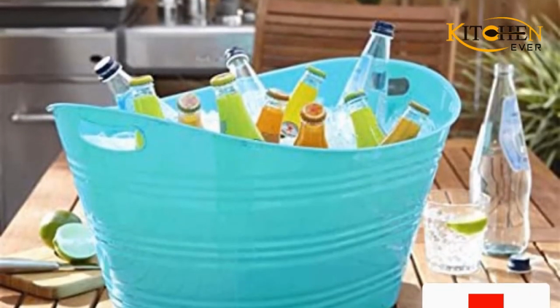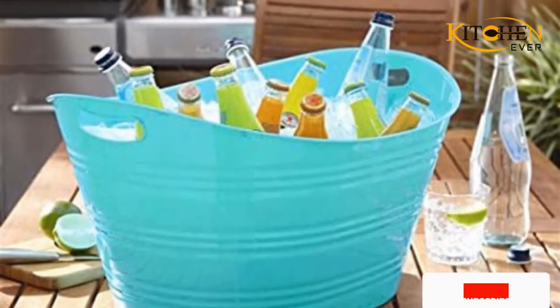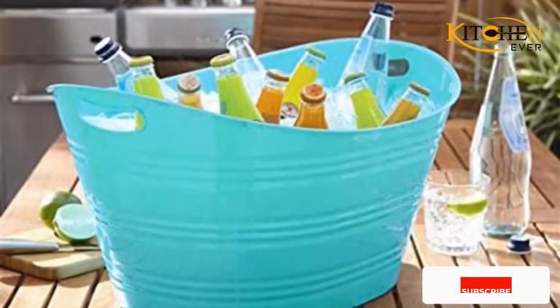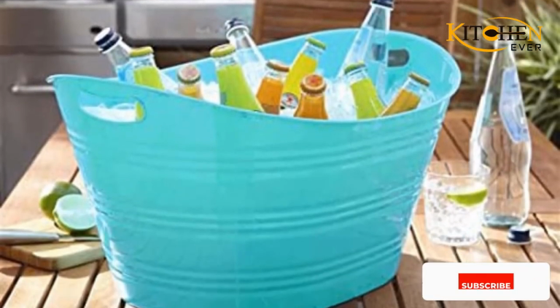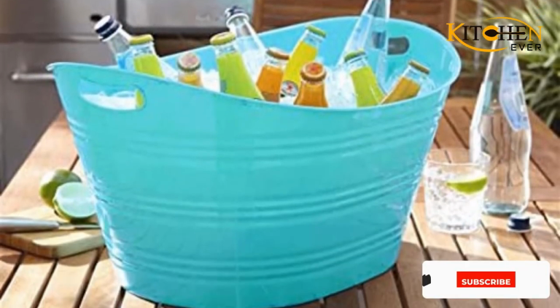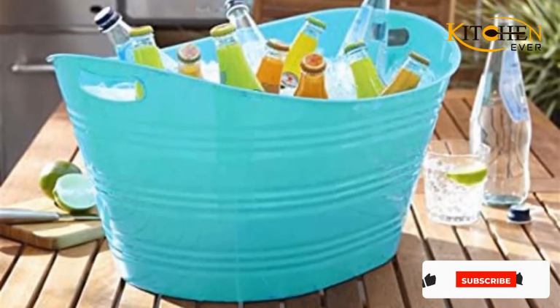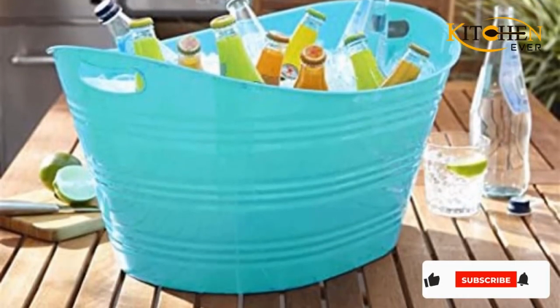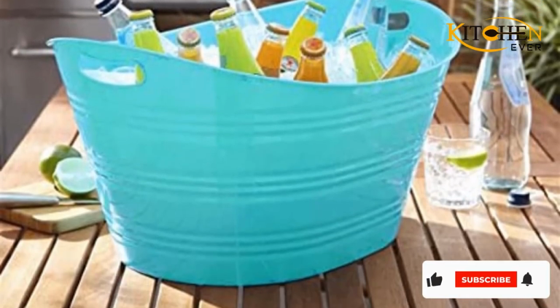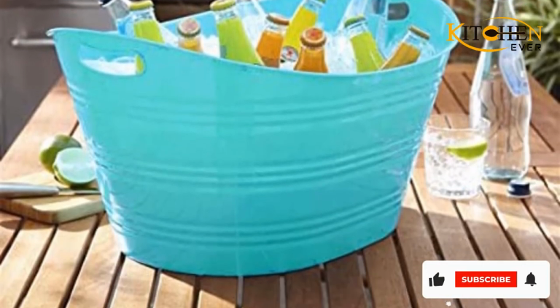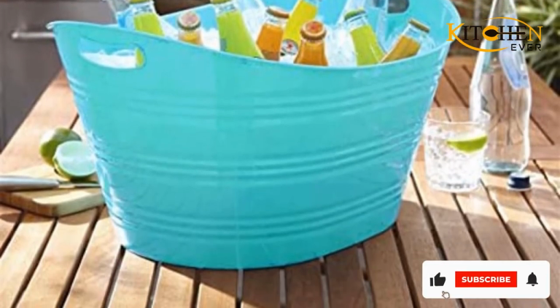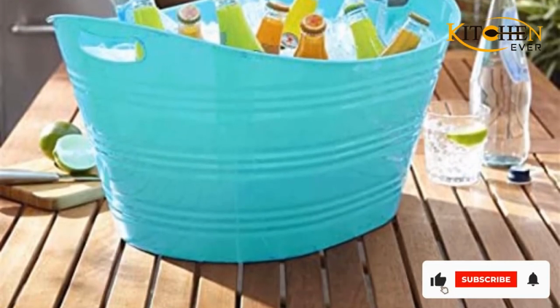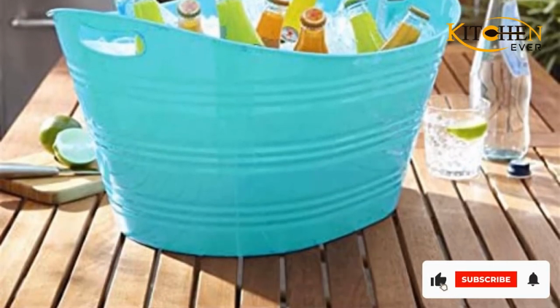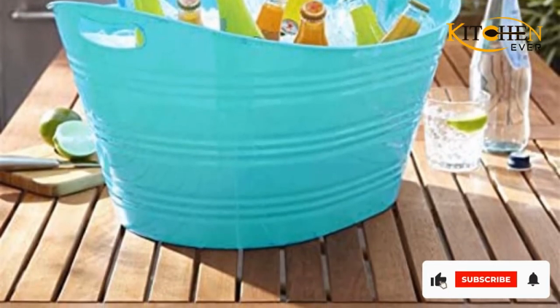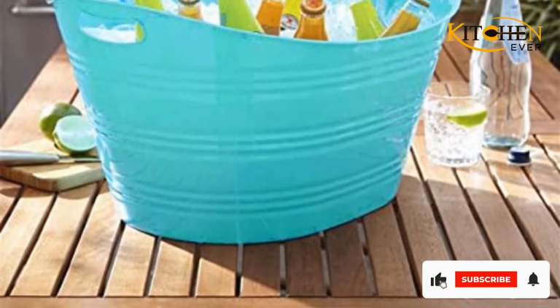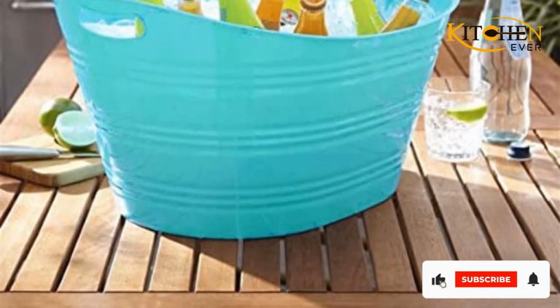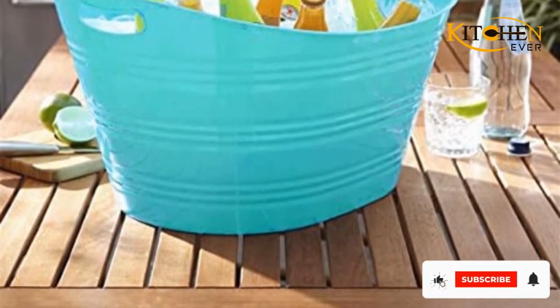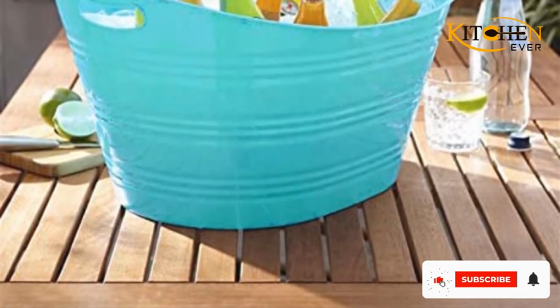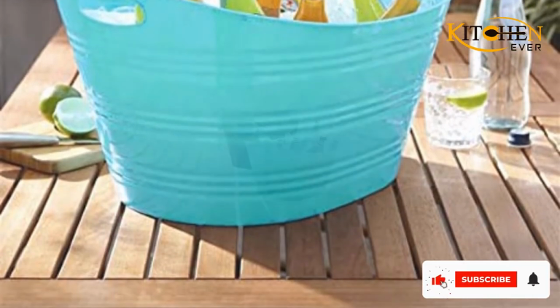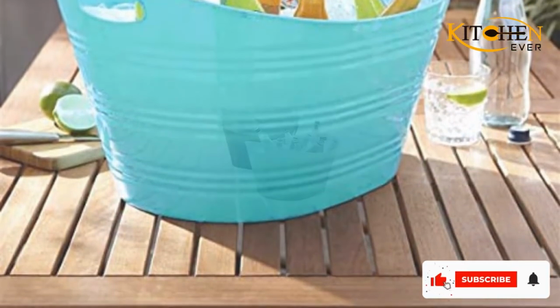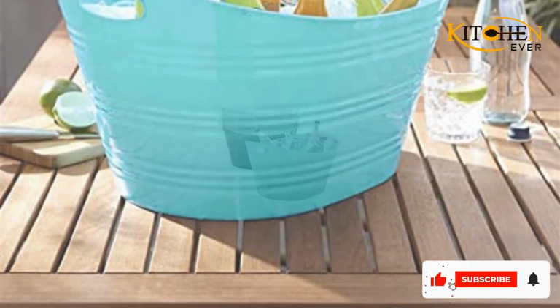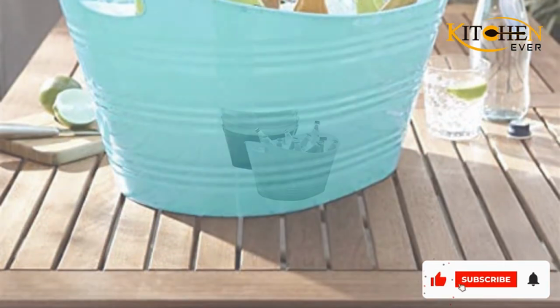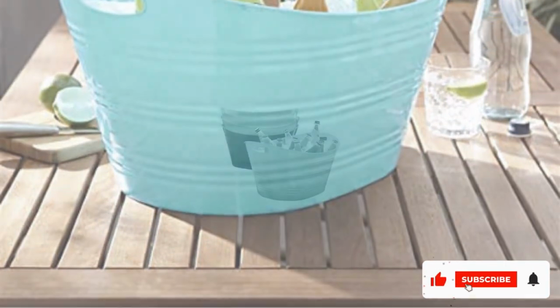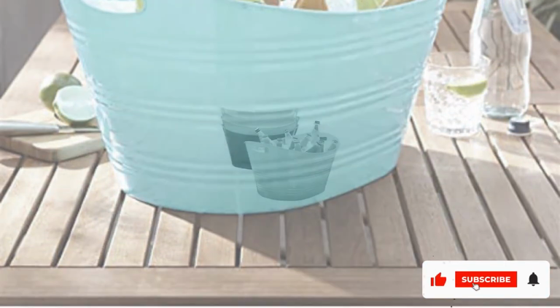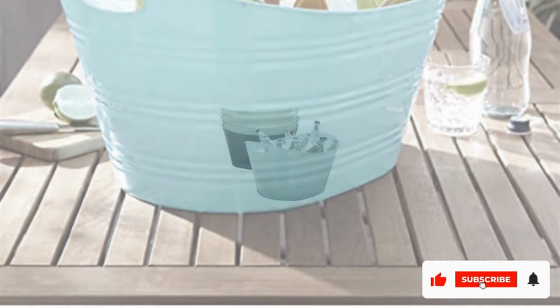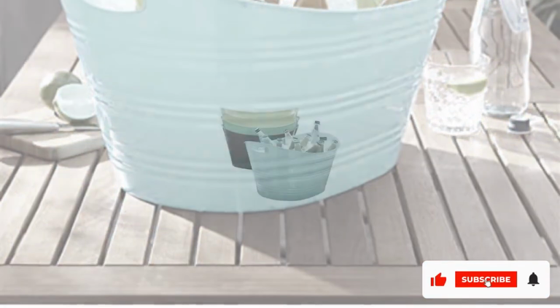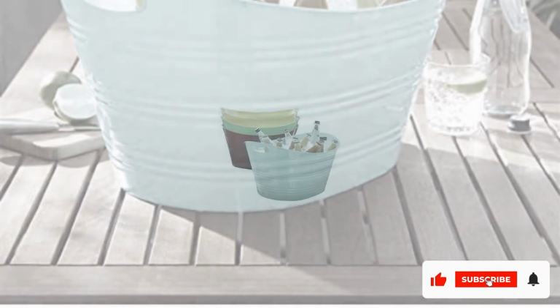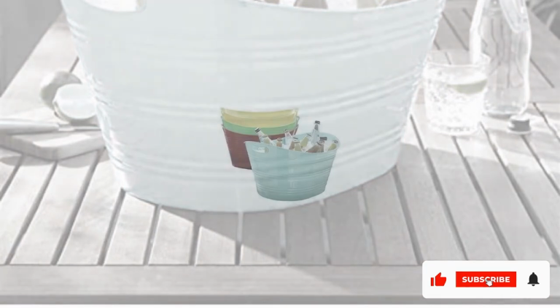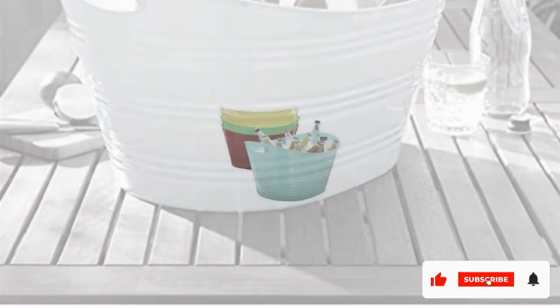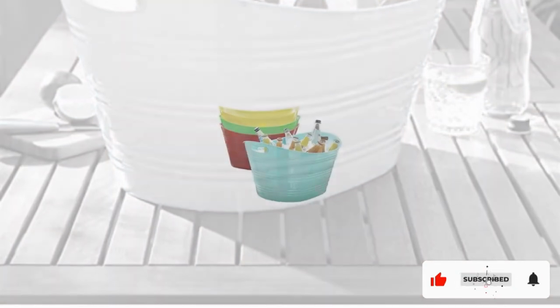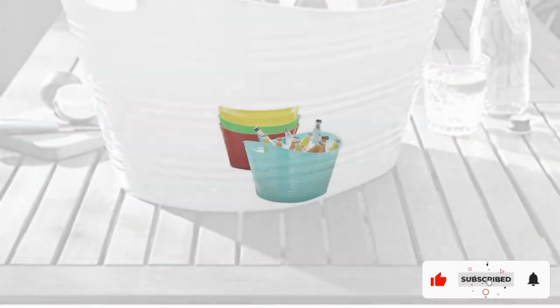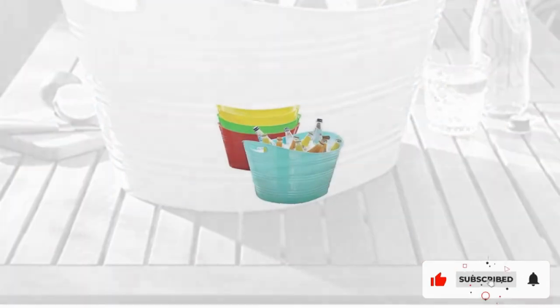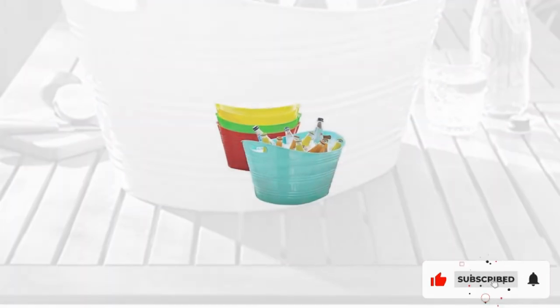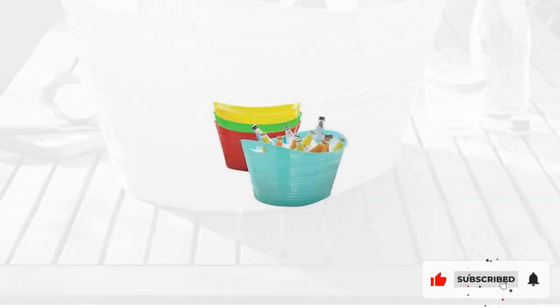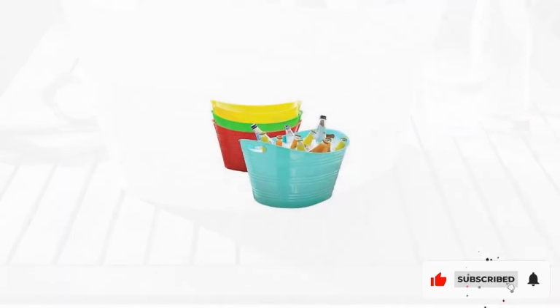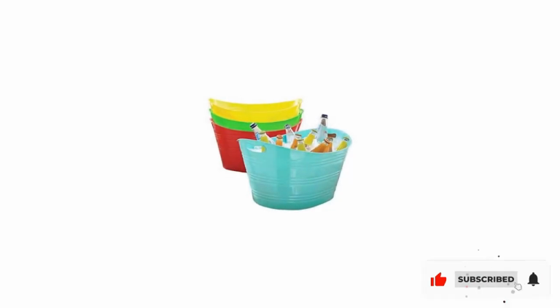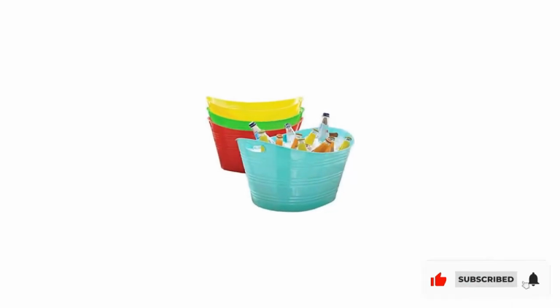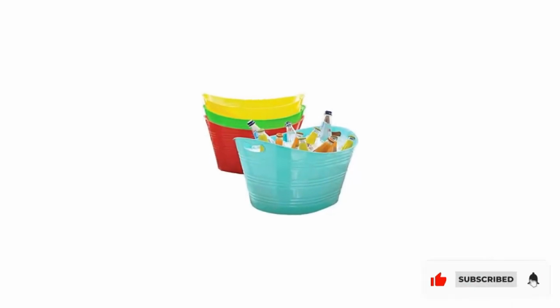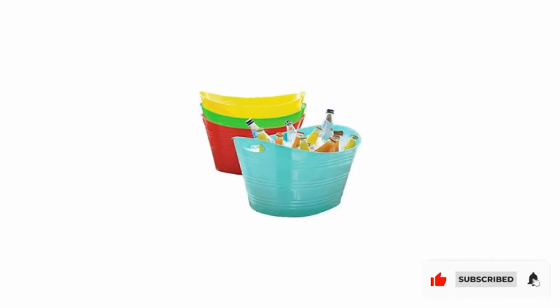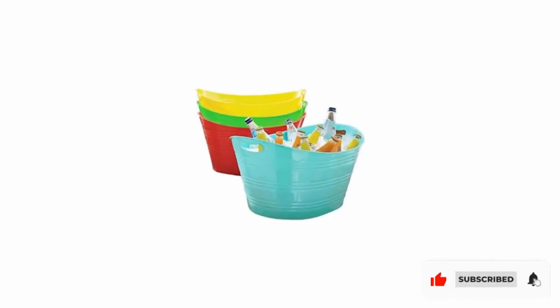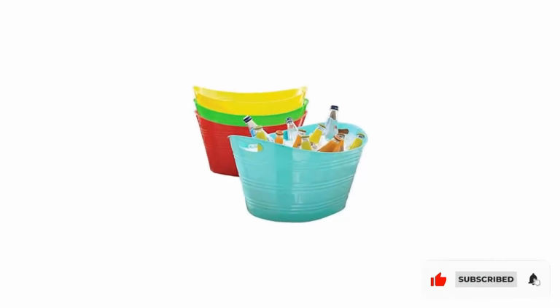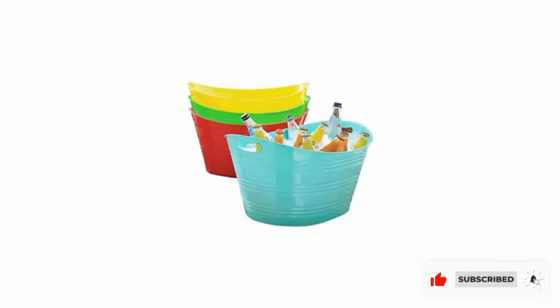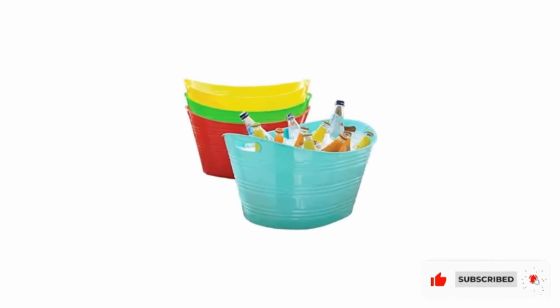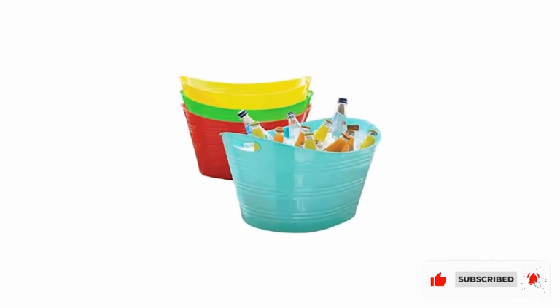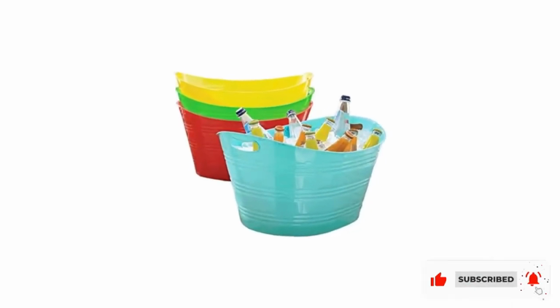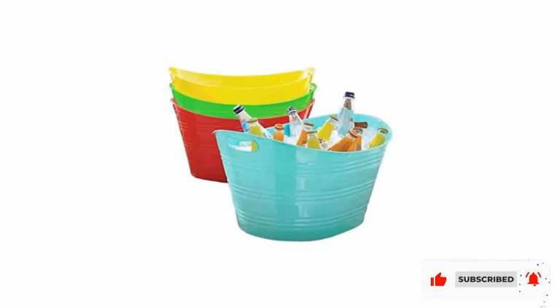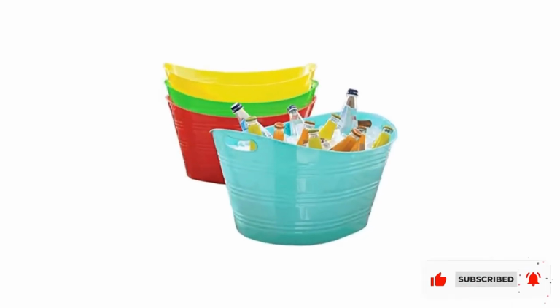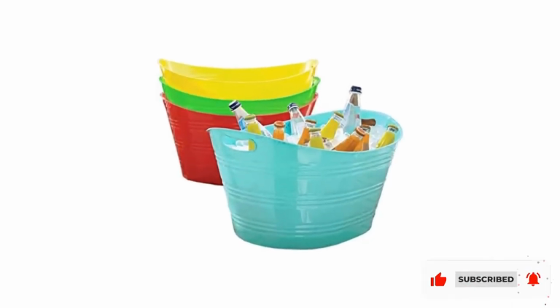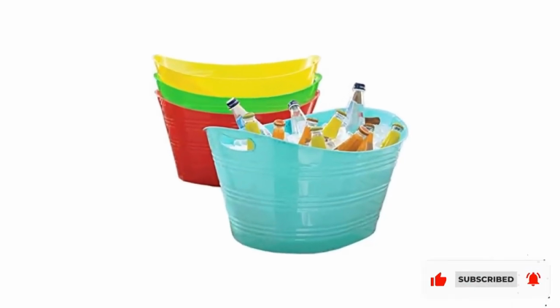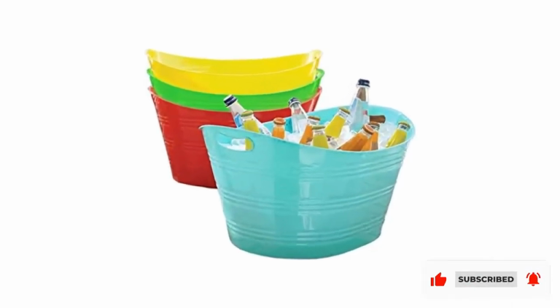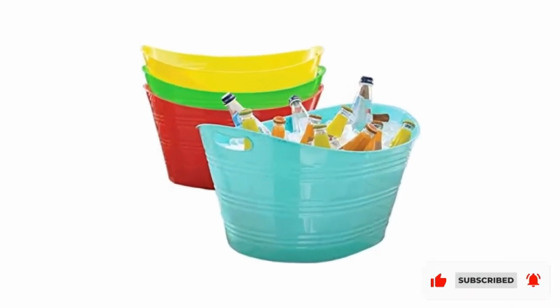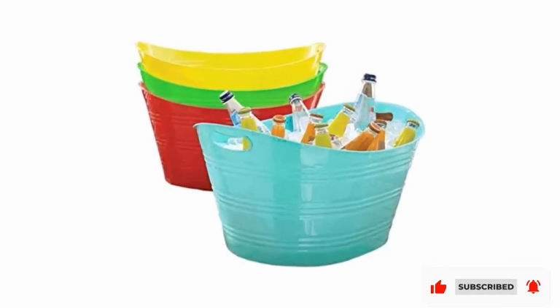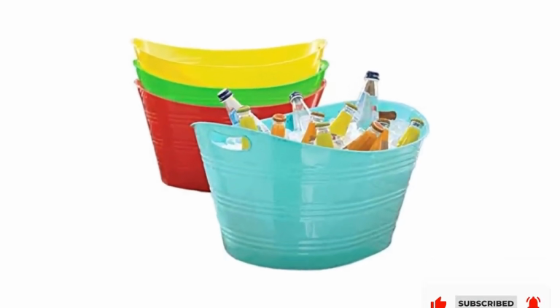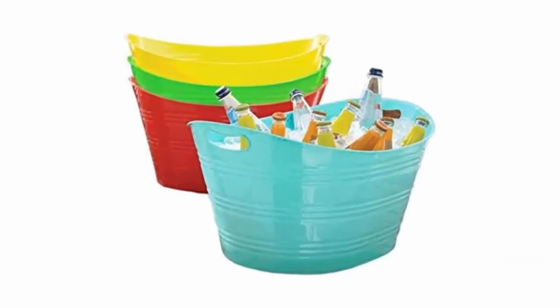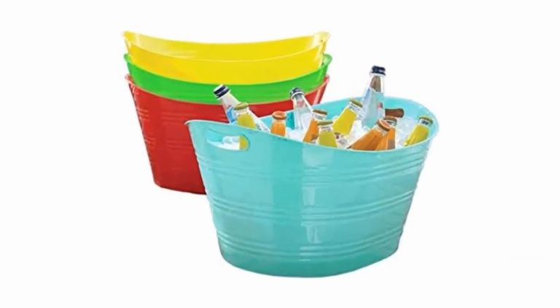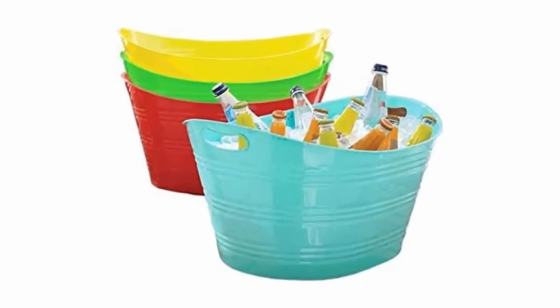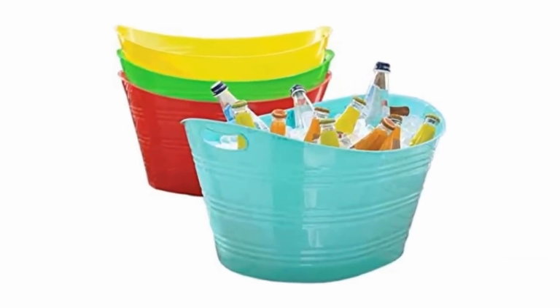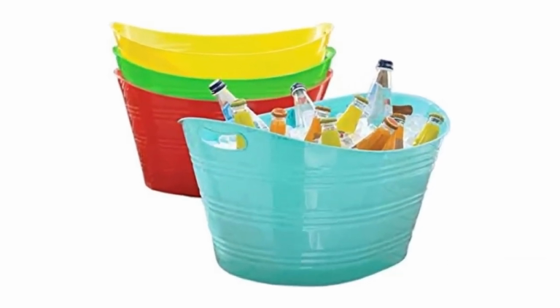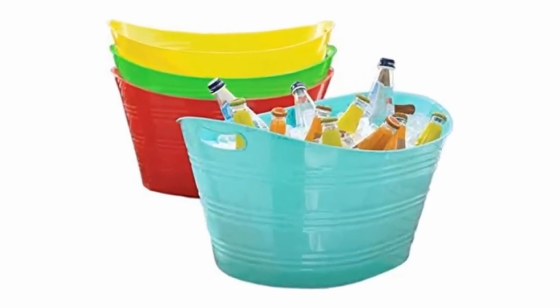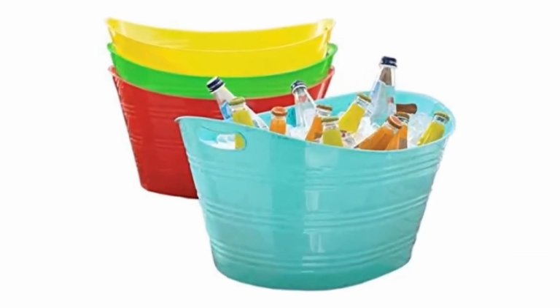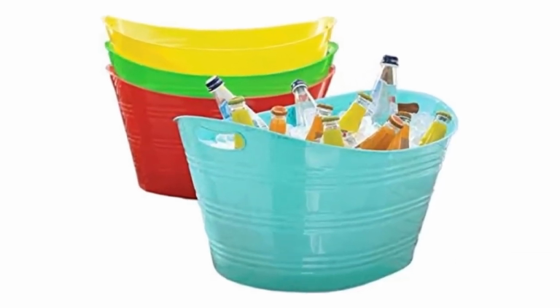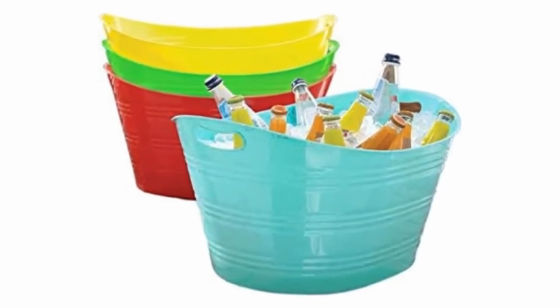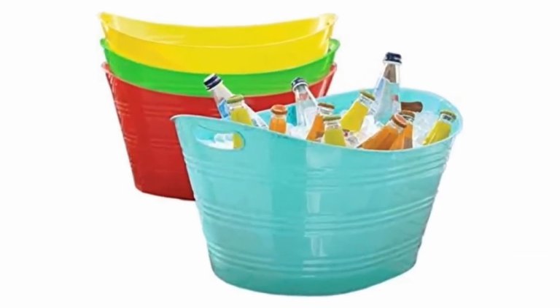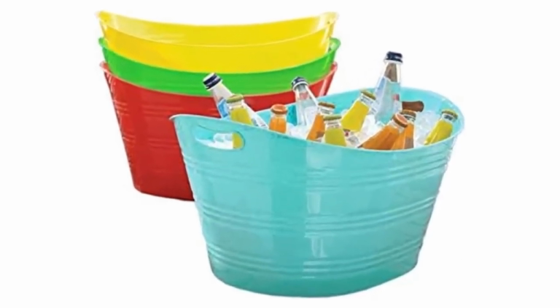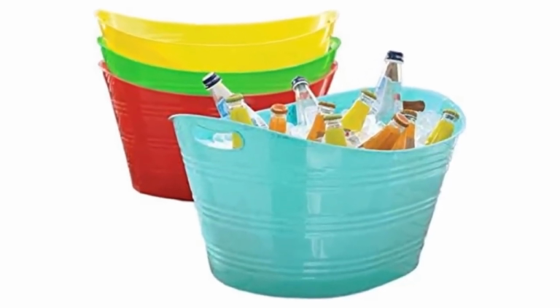As opposed to other plastic tubs on the market, Creative Wear makes this model in the U.S. to ensure premium quality.